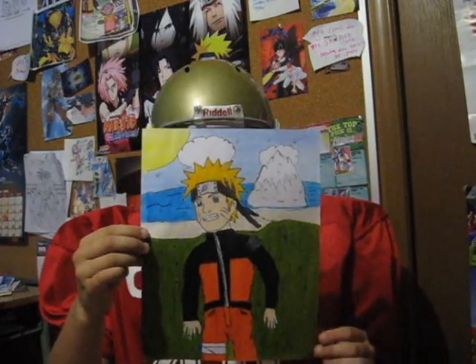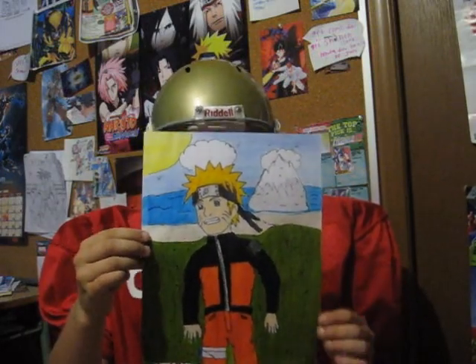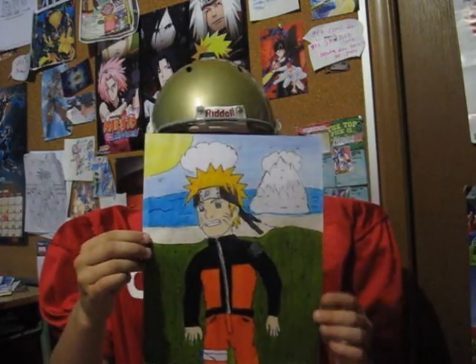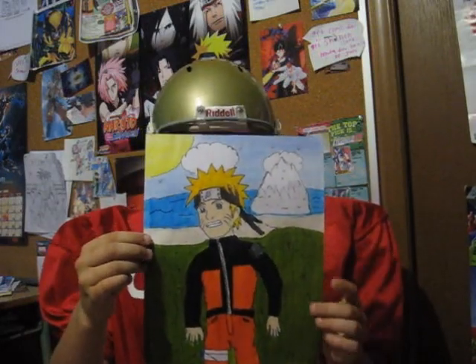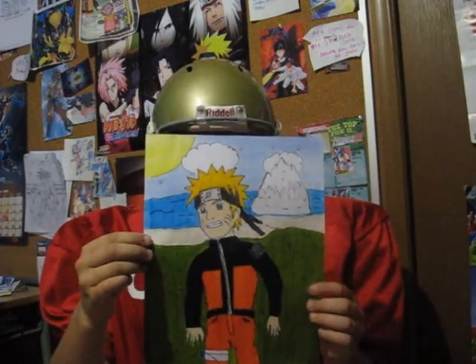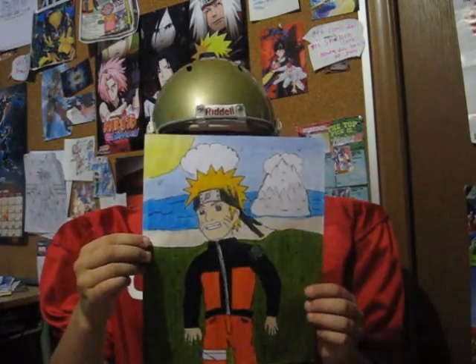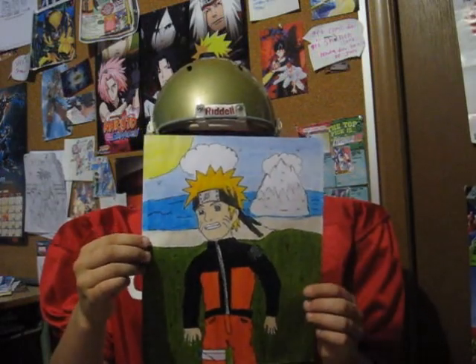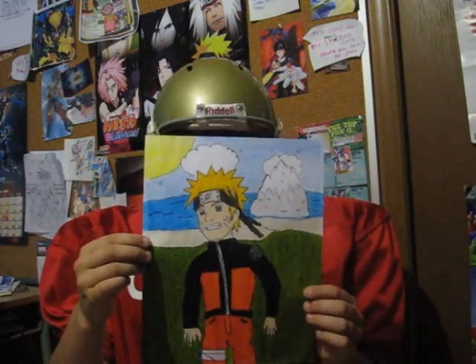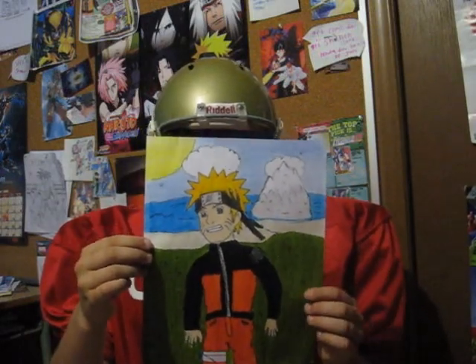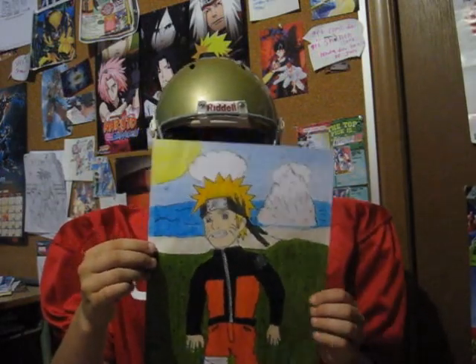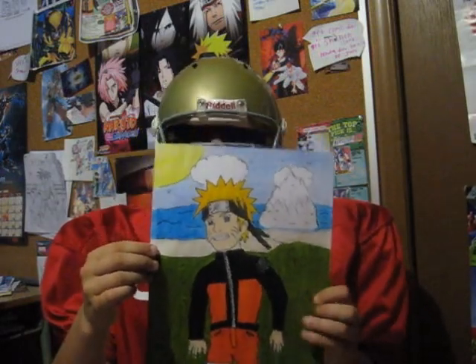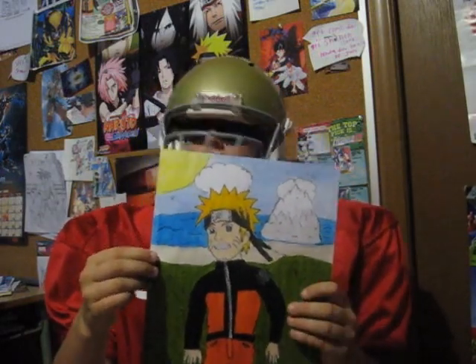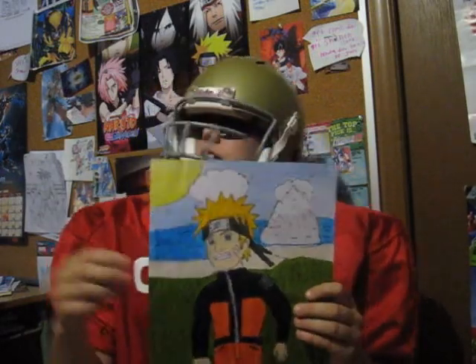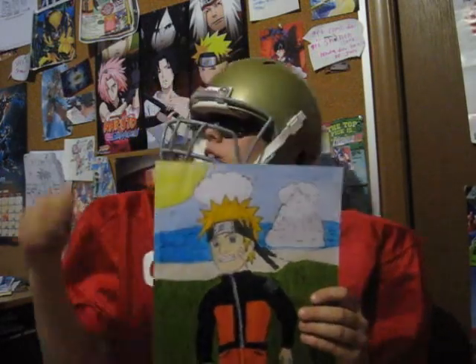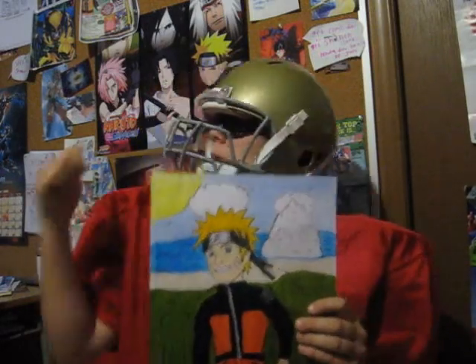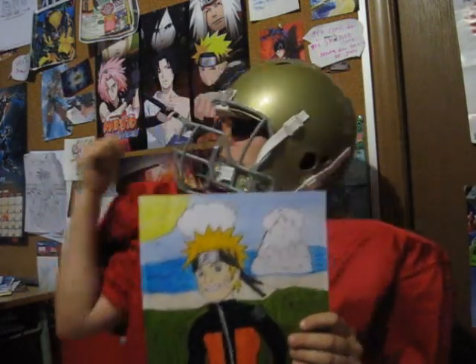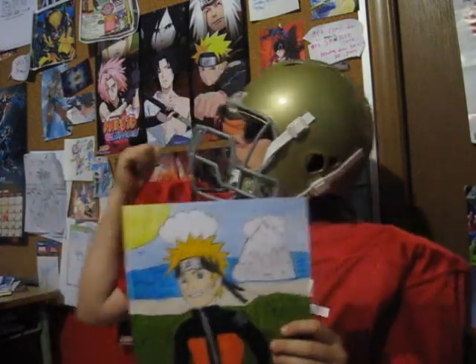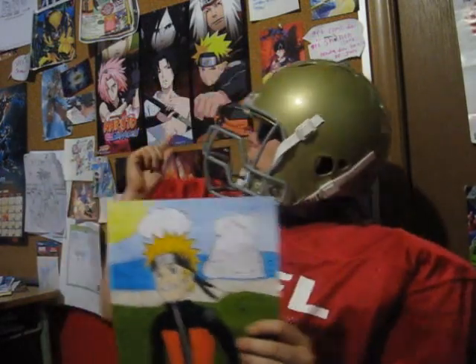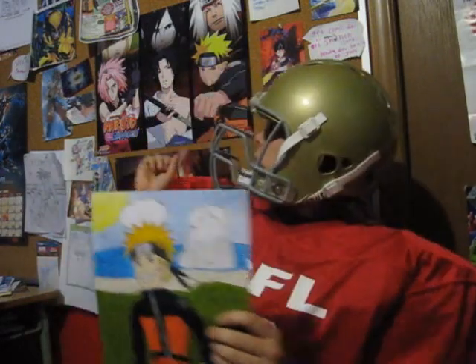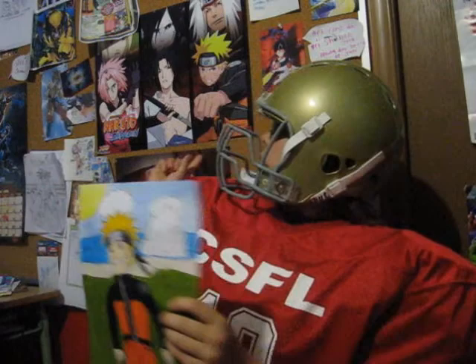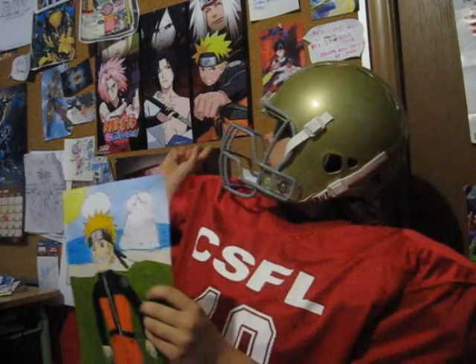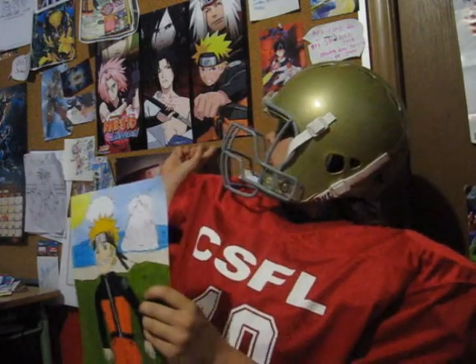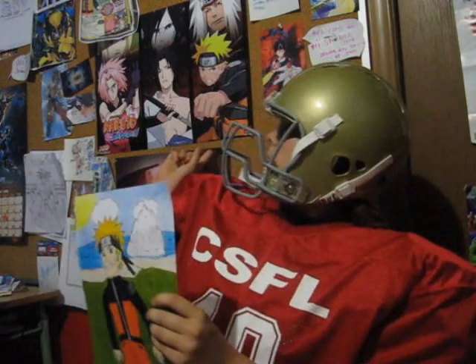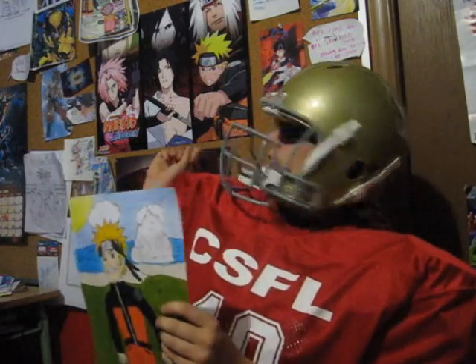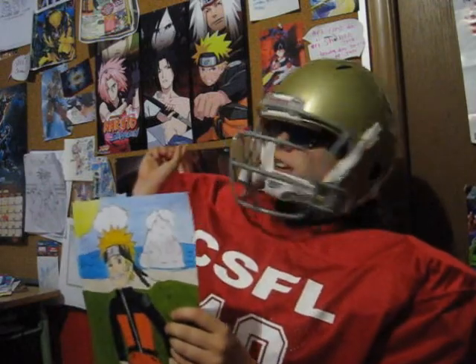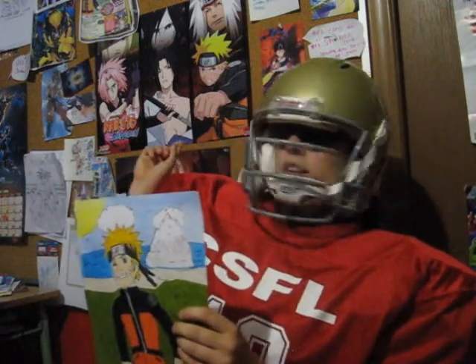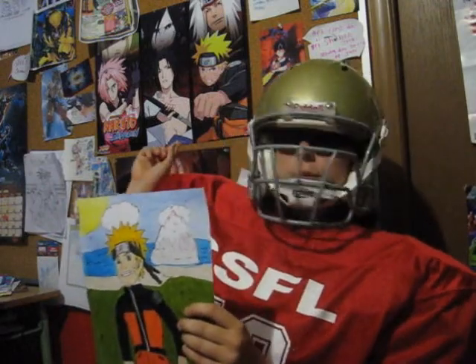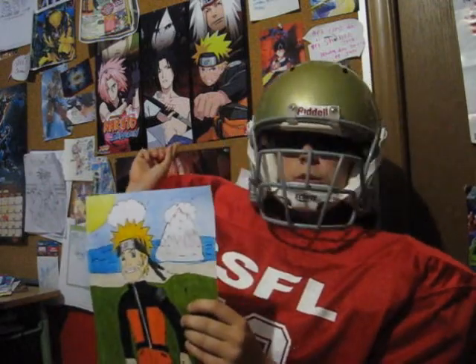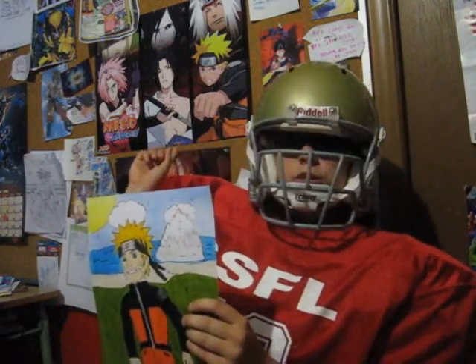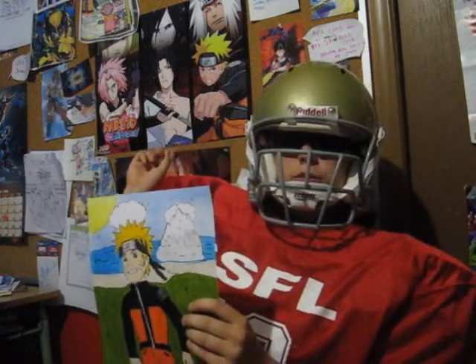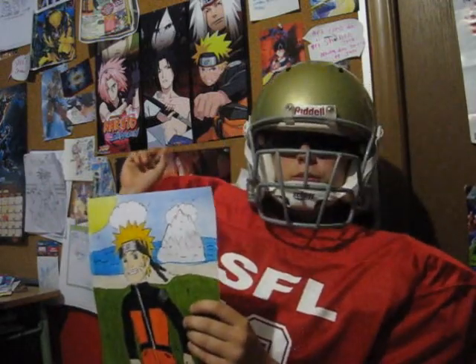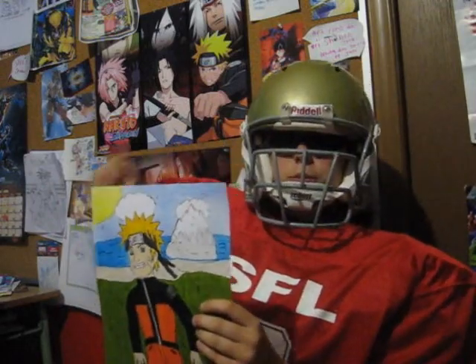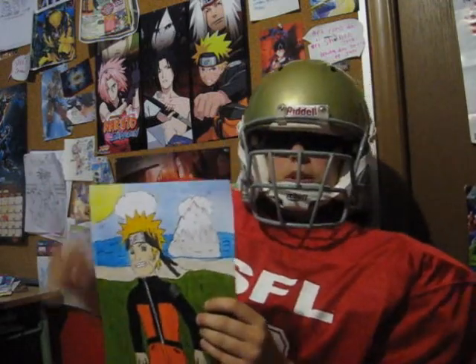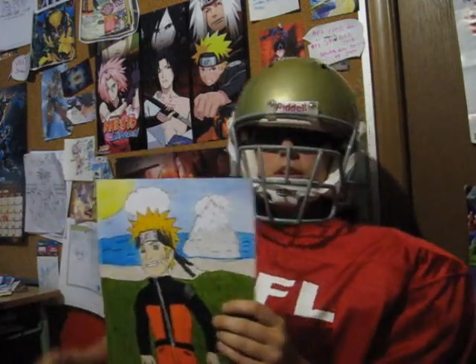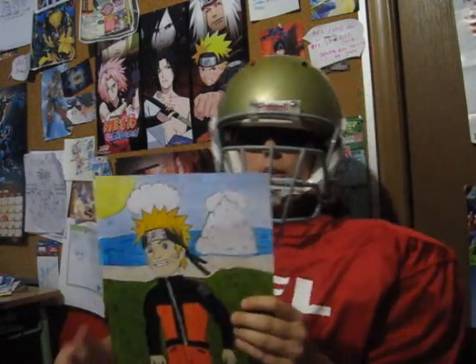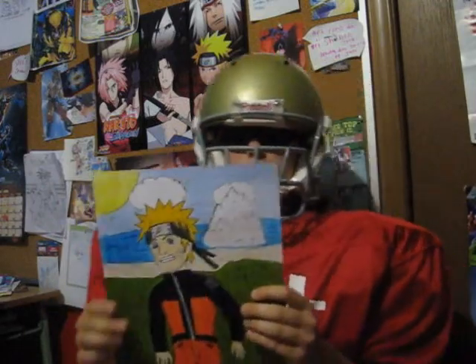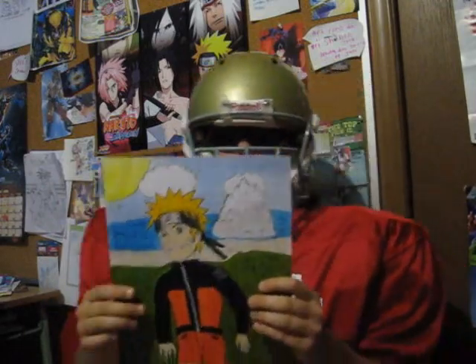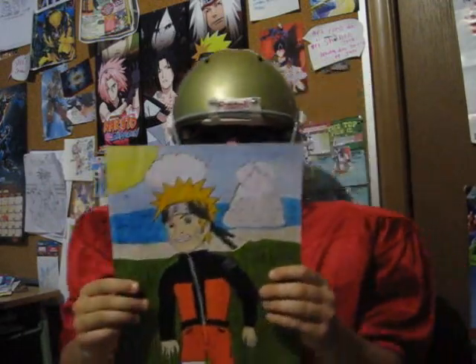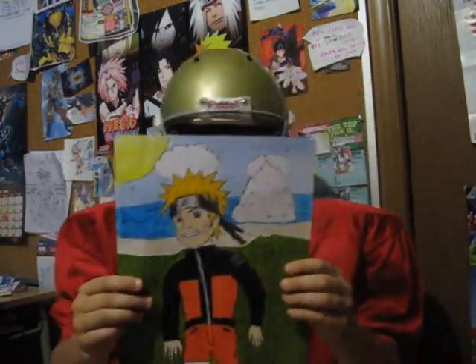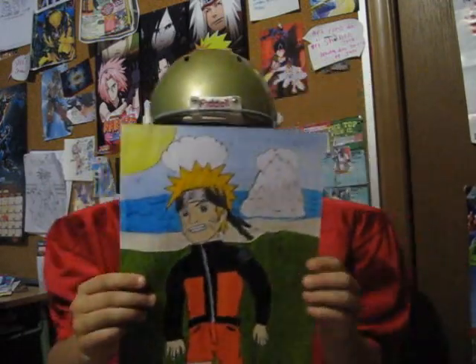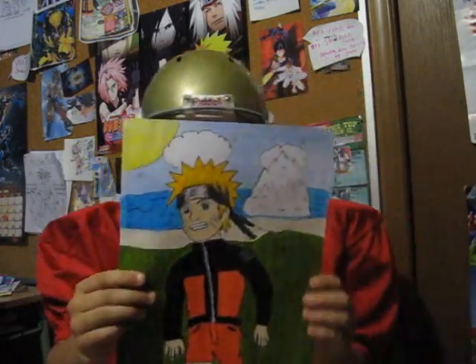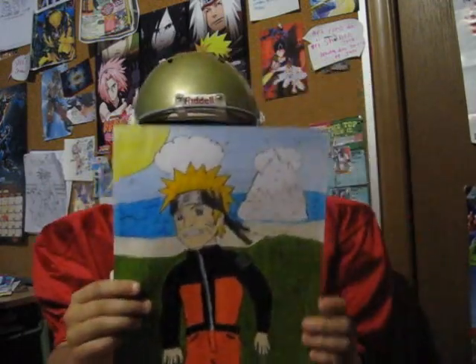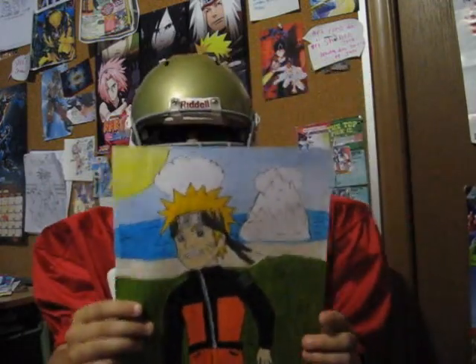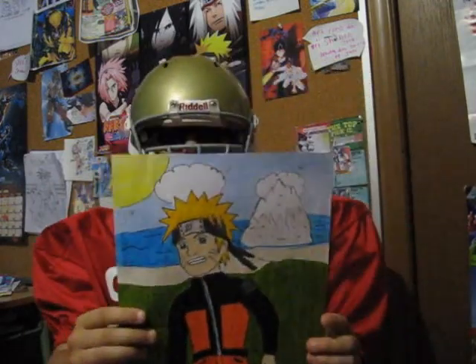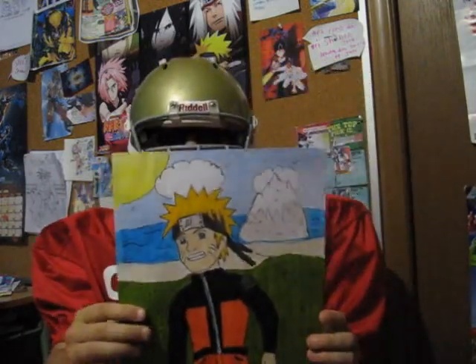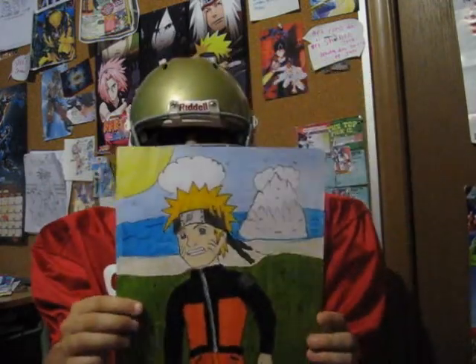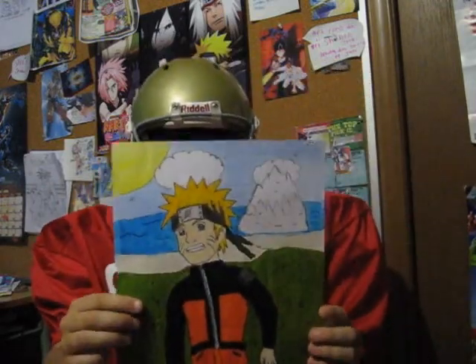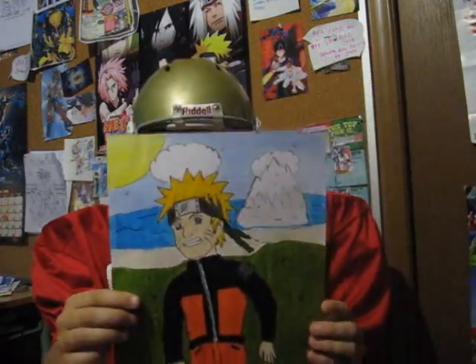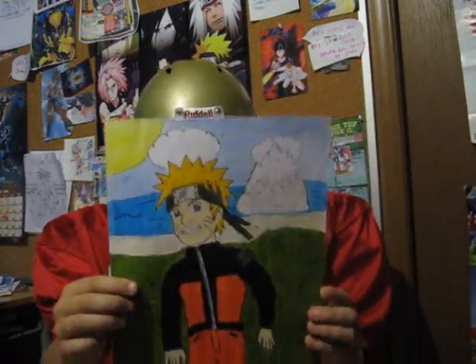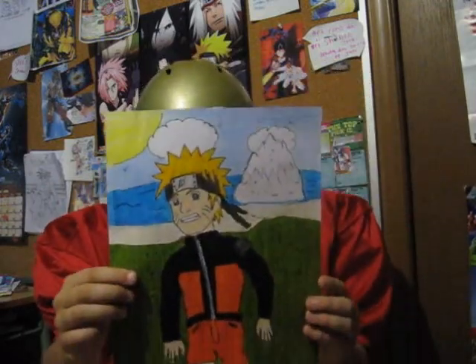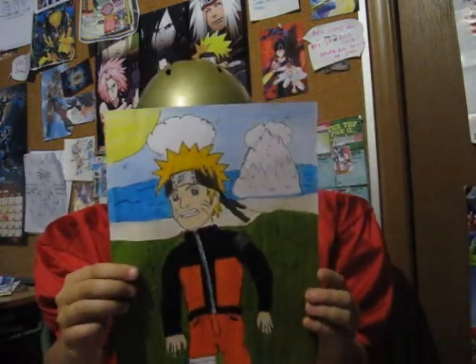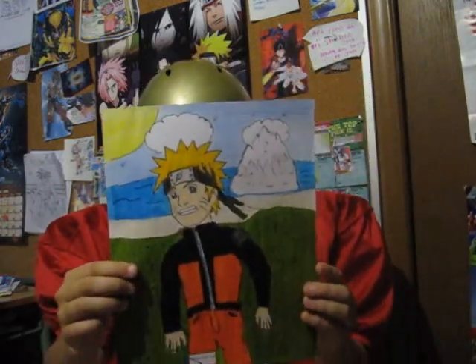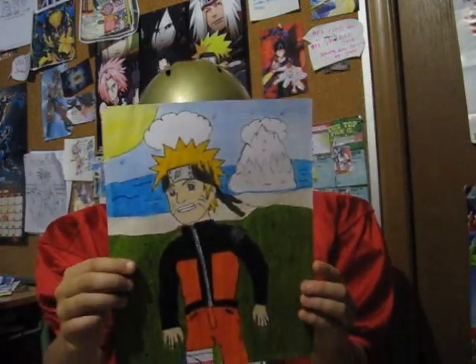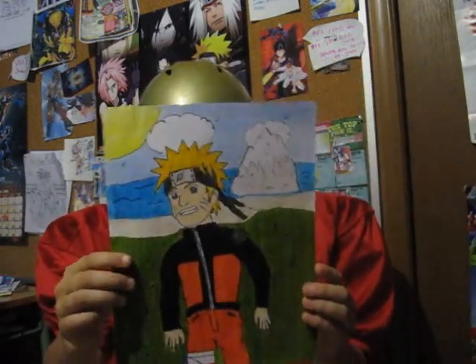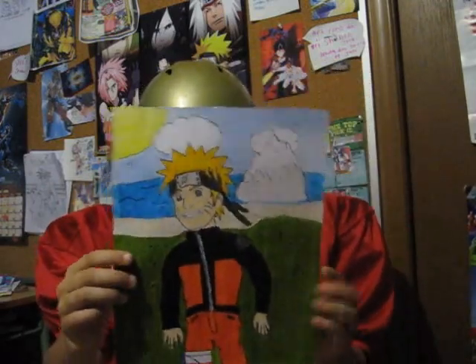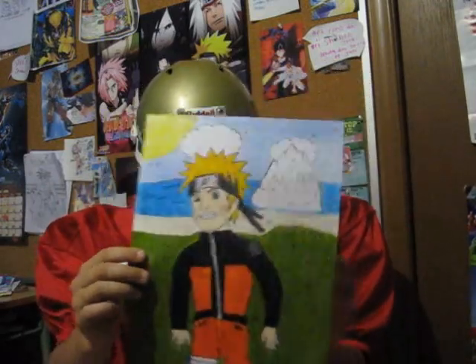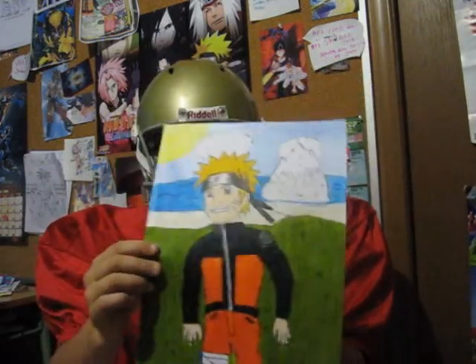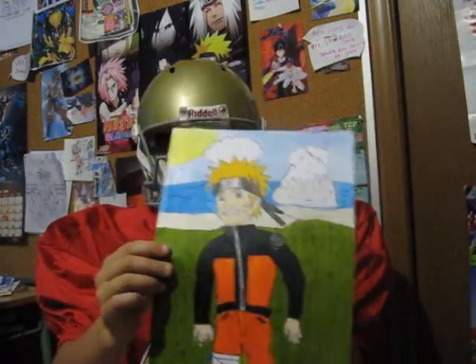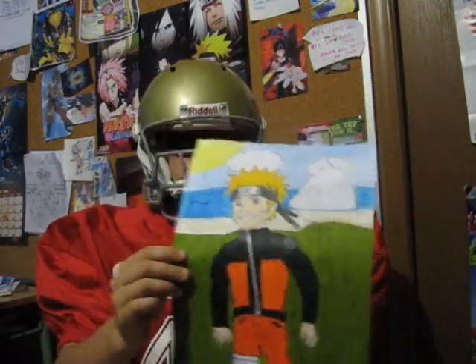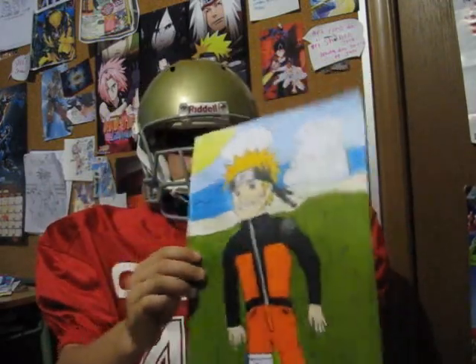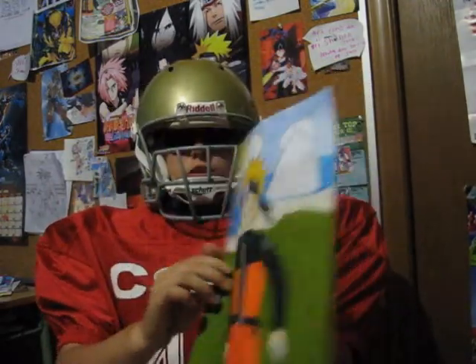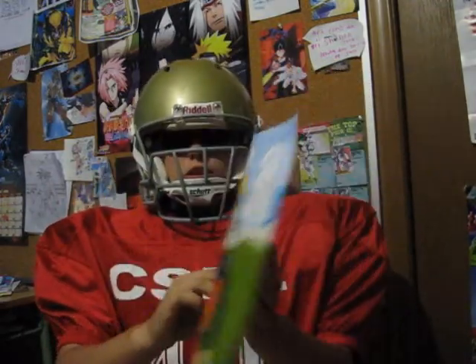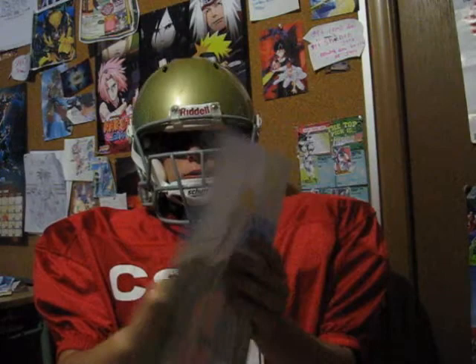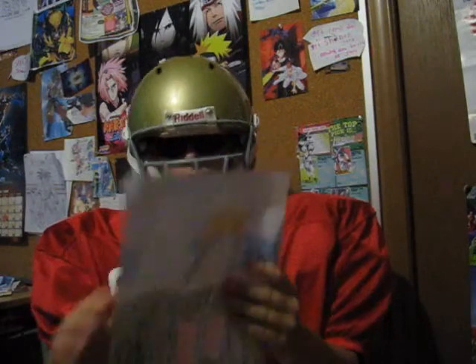This is the current Naruto. I actually have a poster of him over there I'm using for my comics and stuff. And yeah, so that's that one.